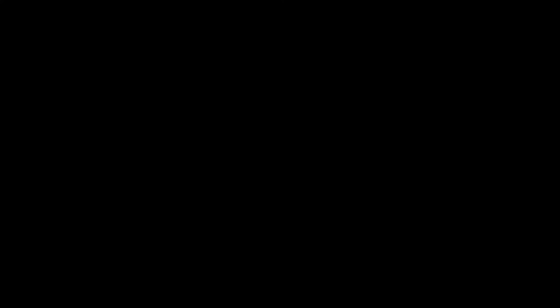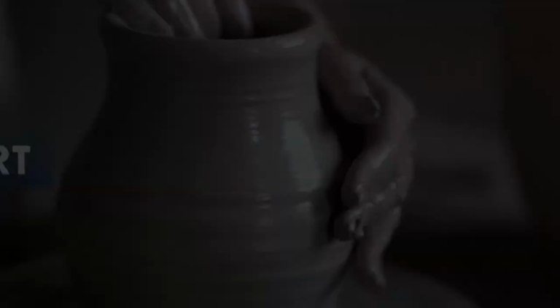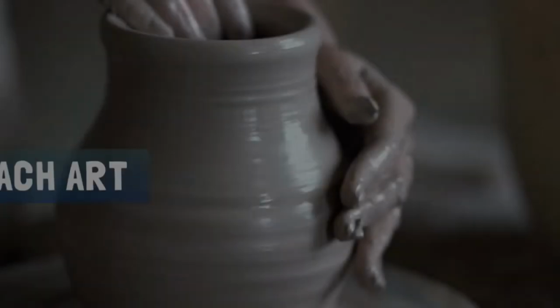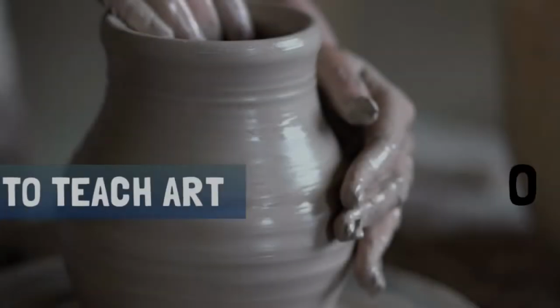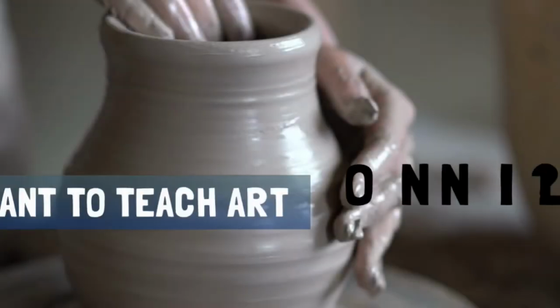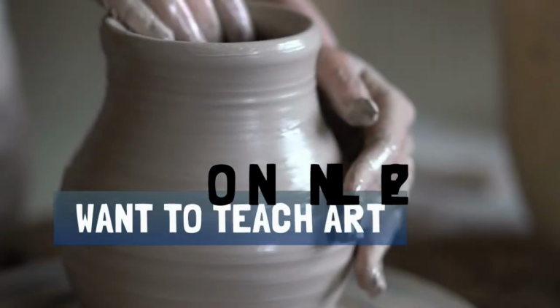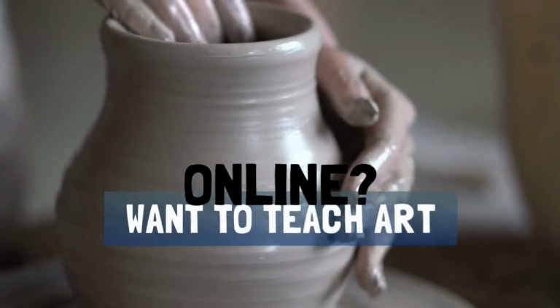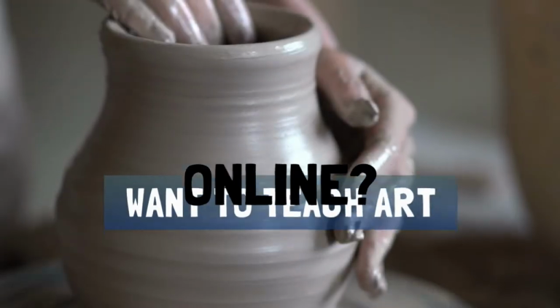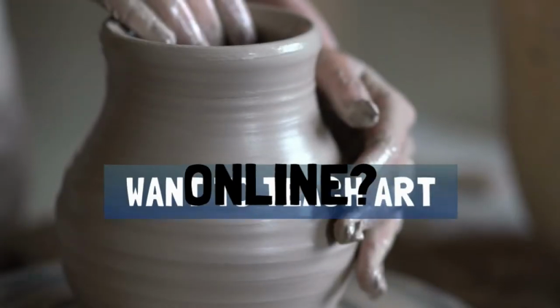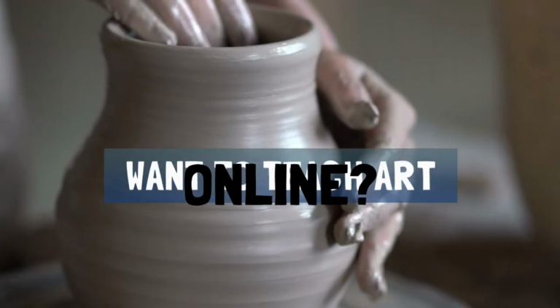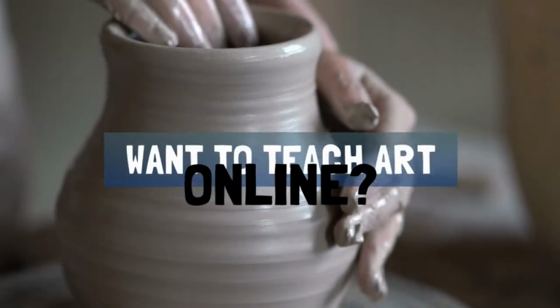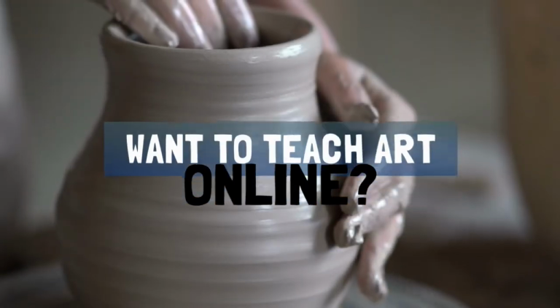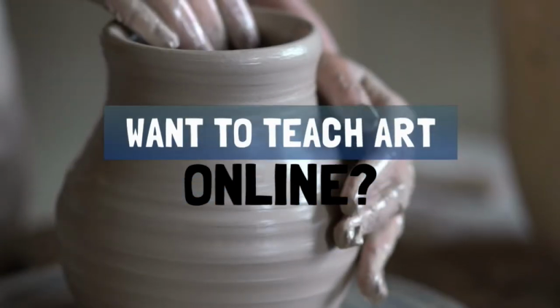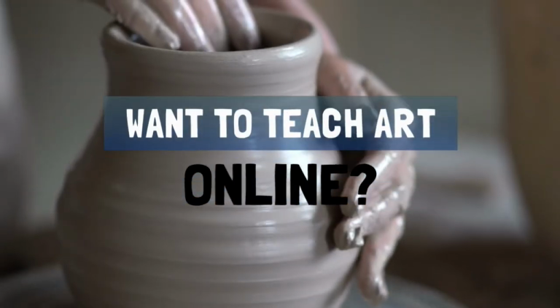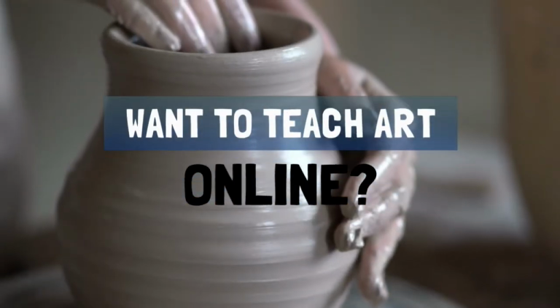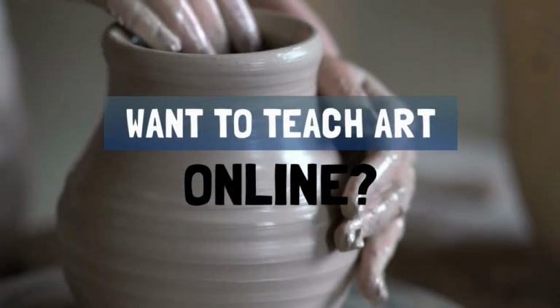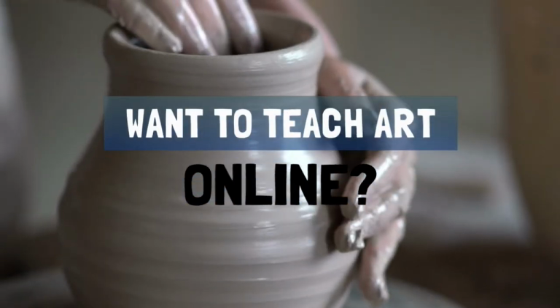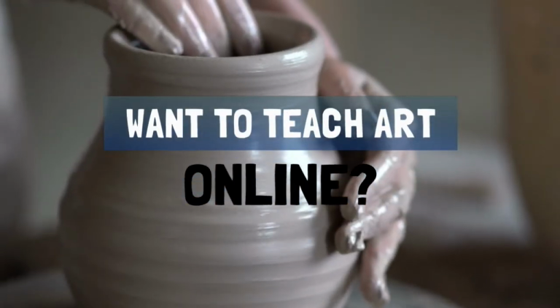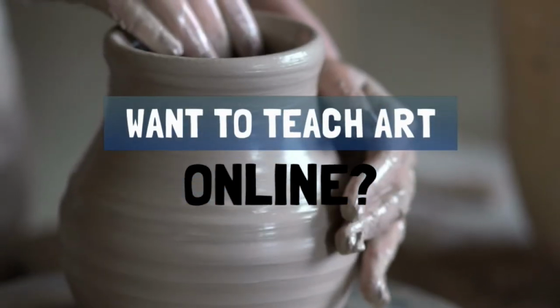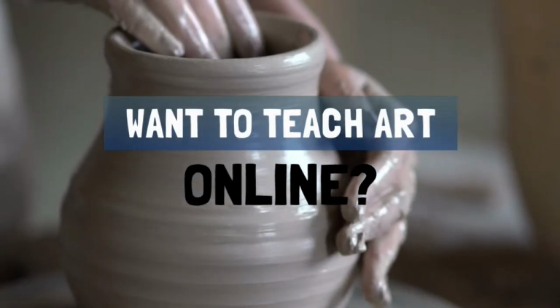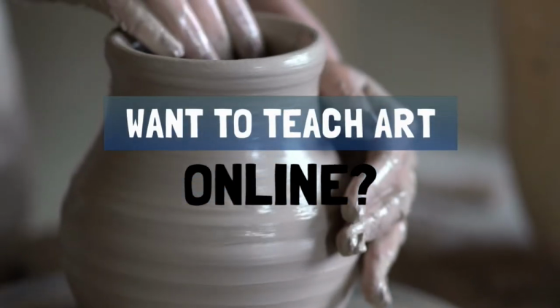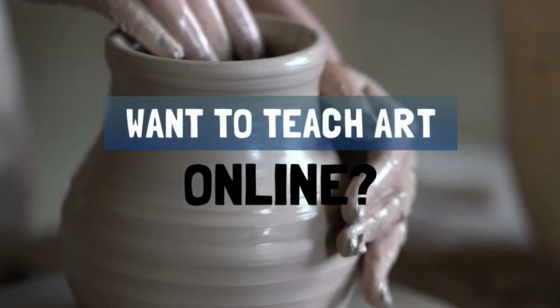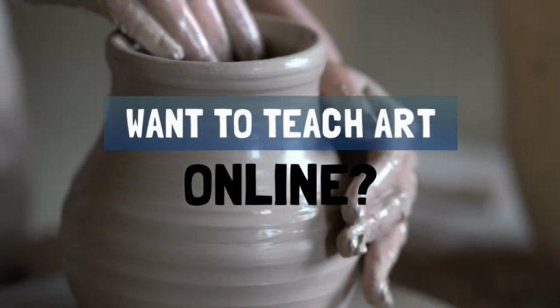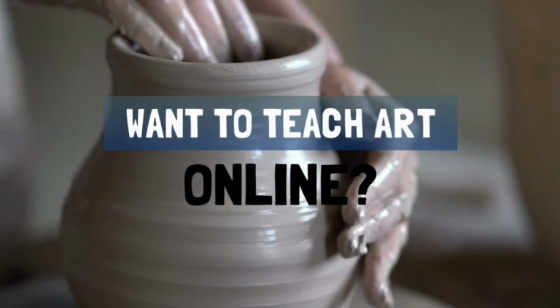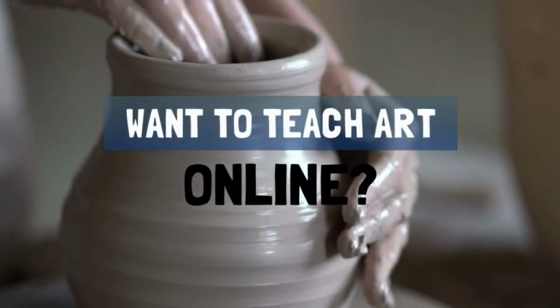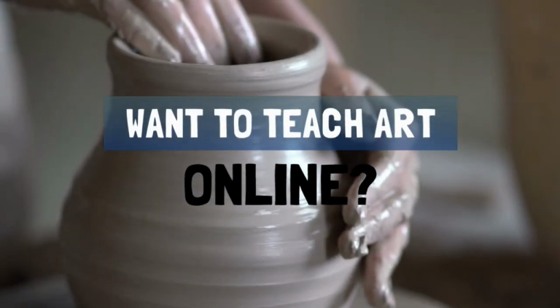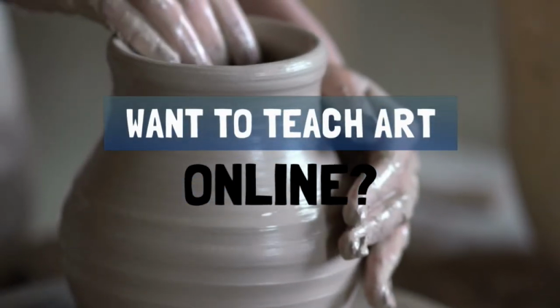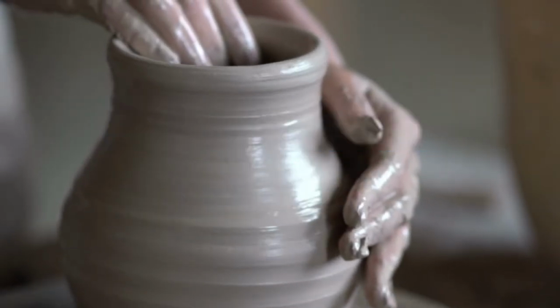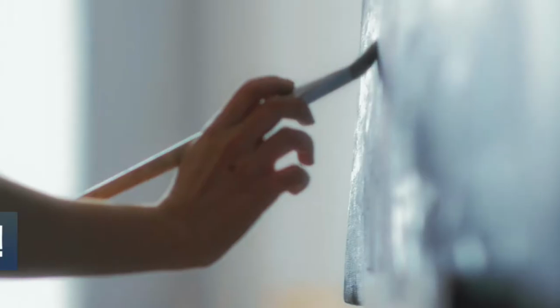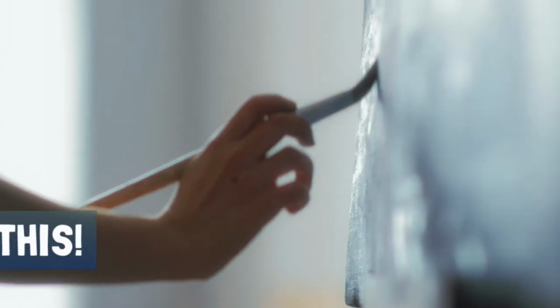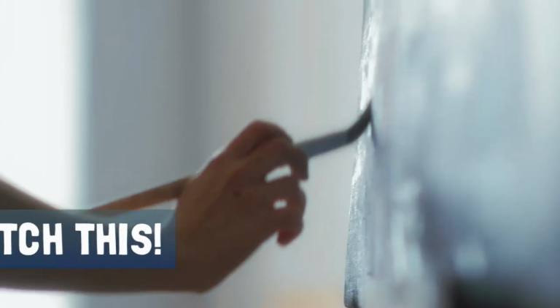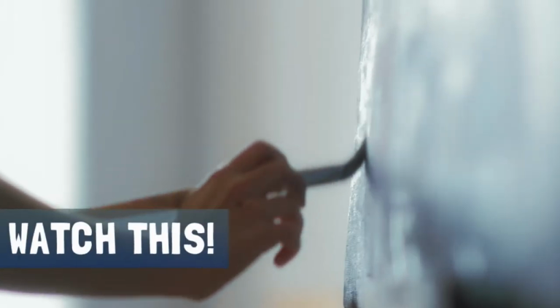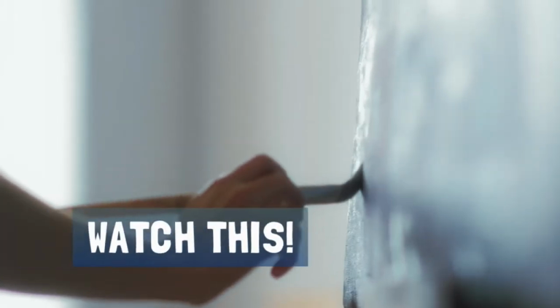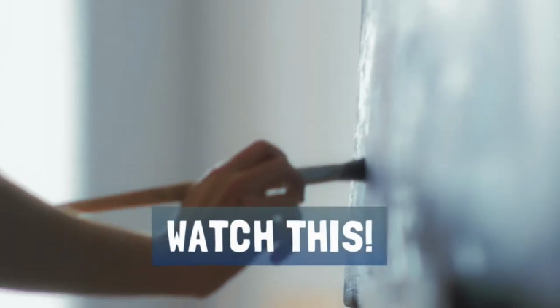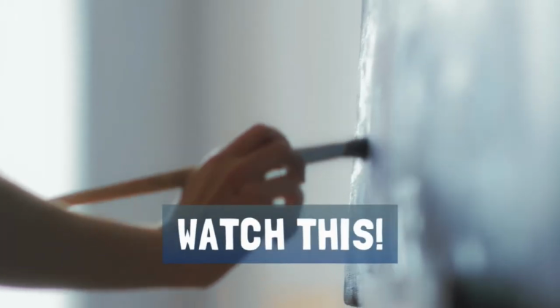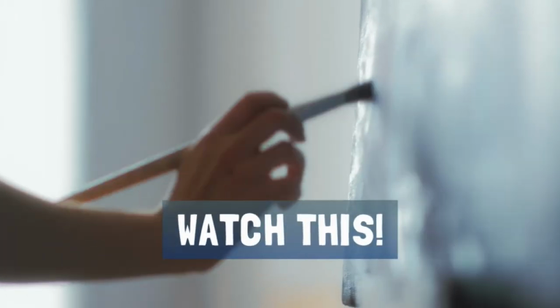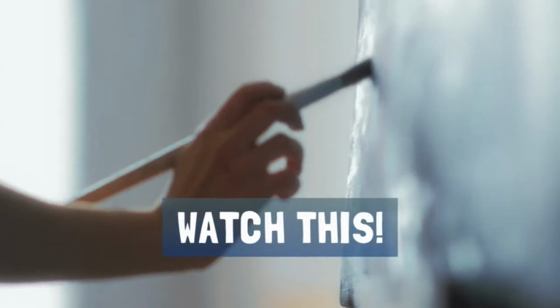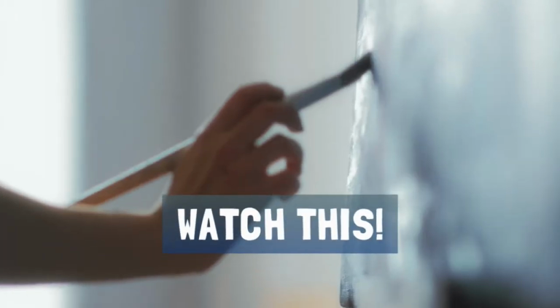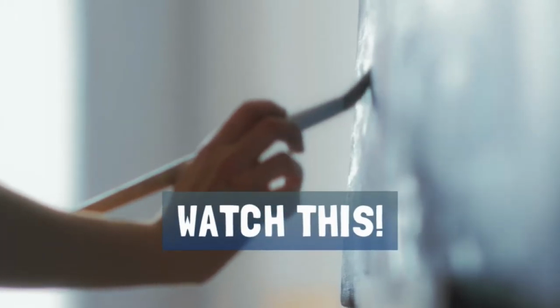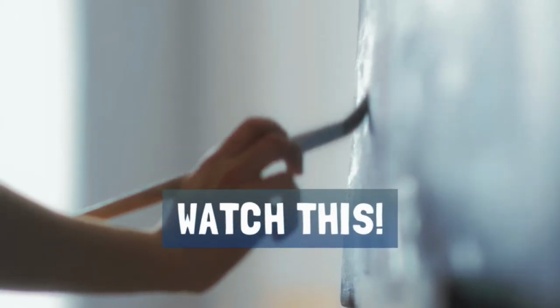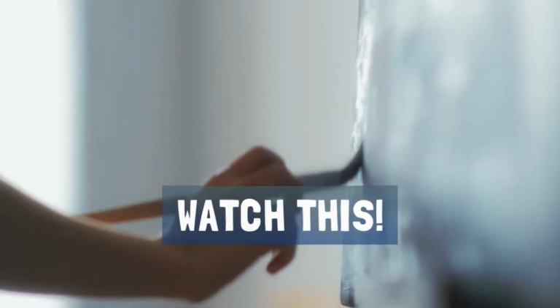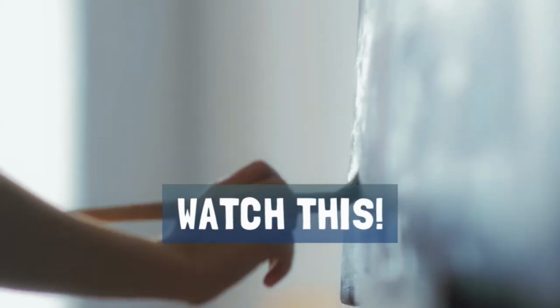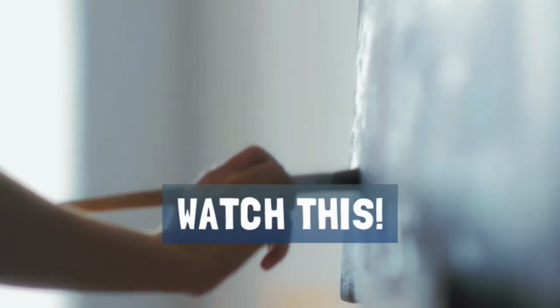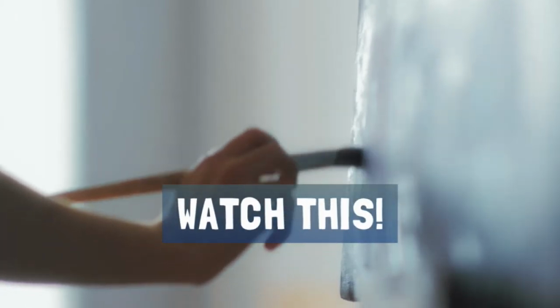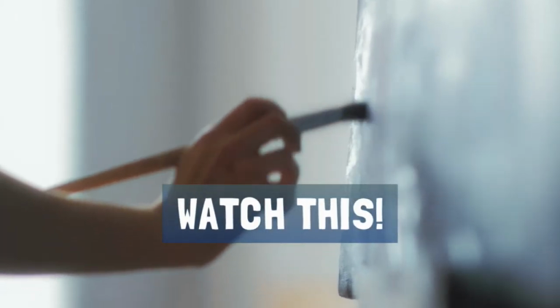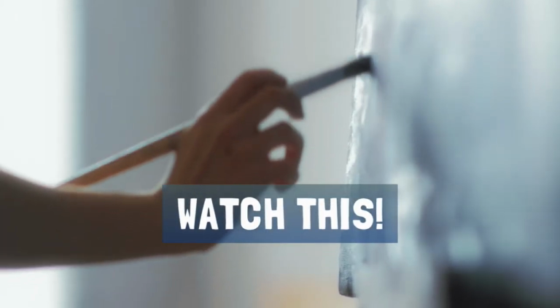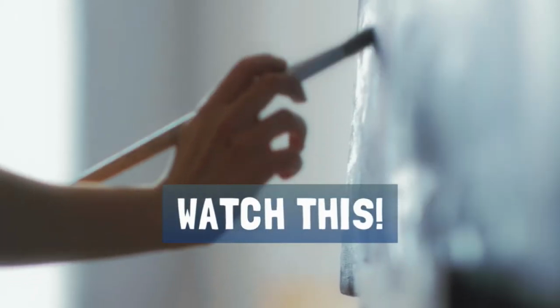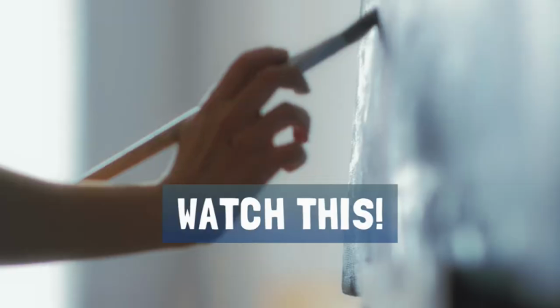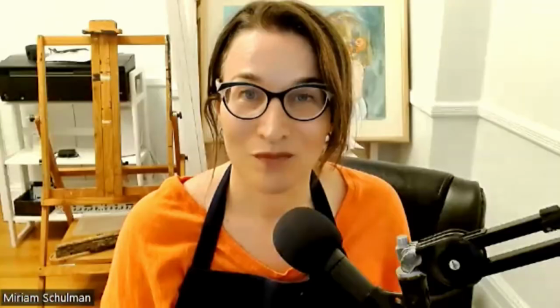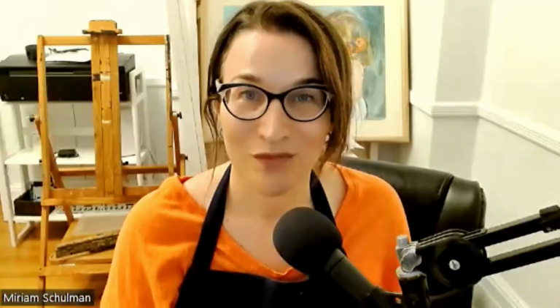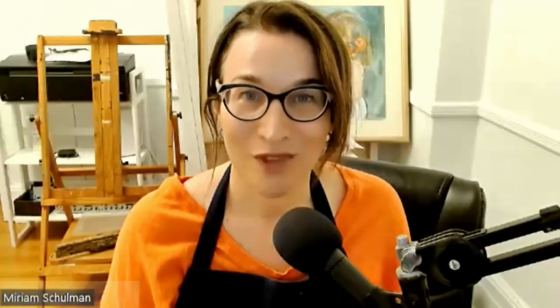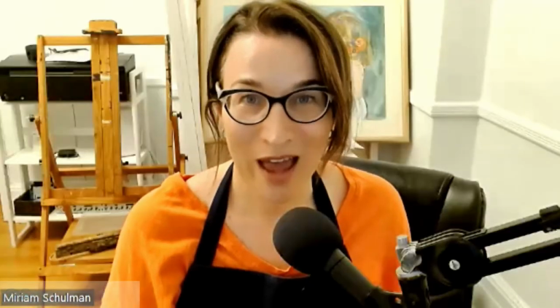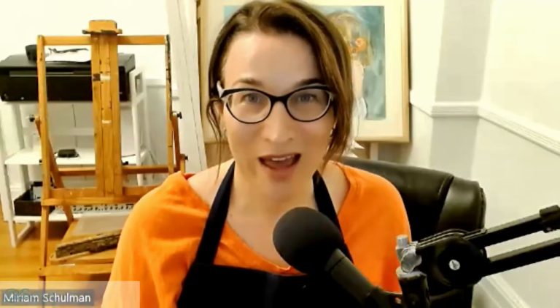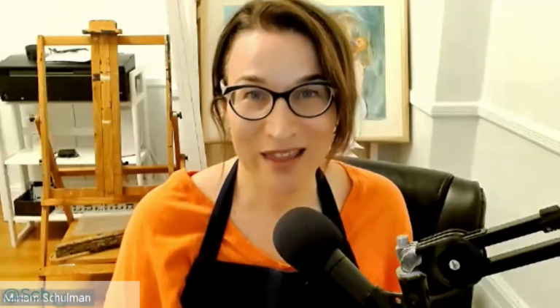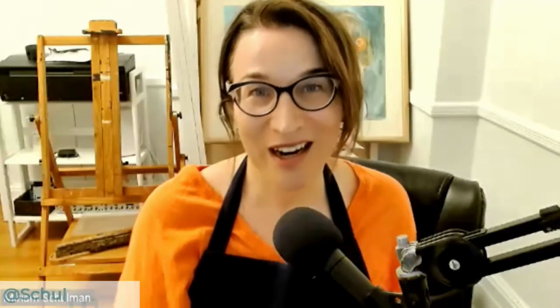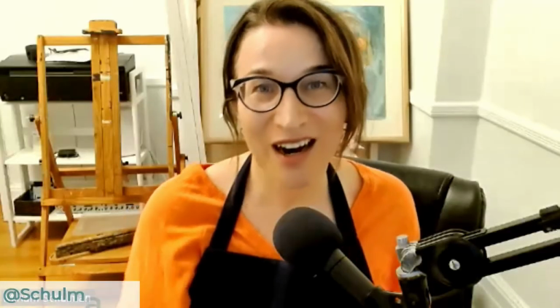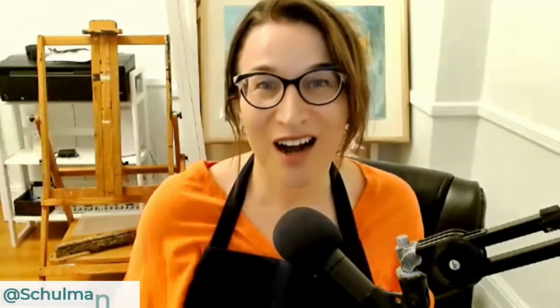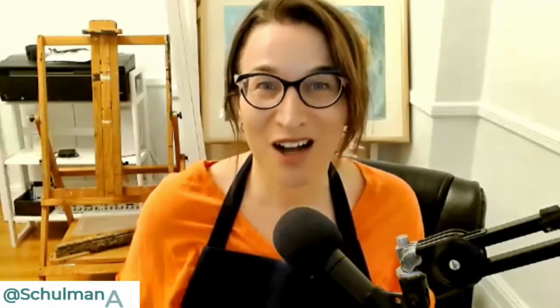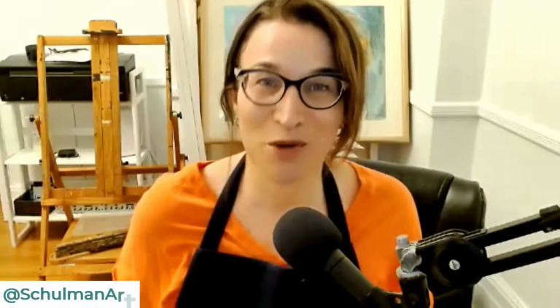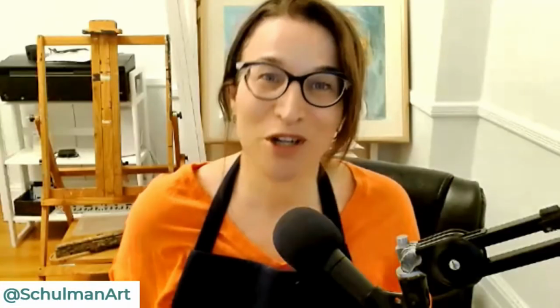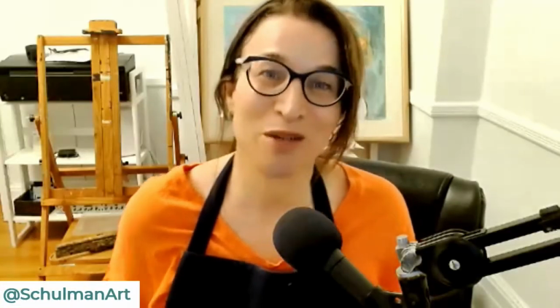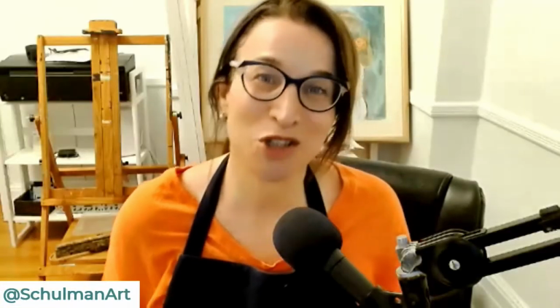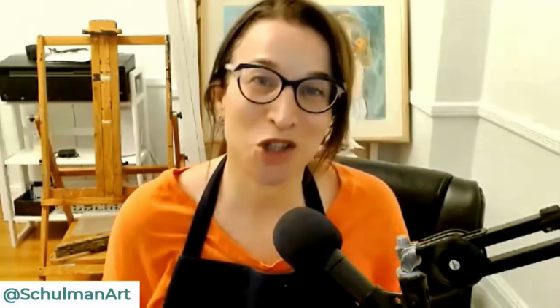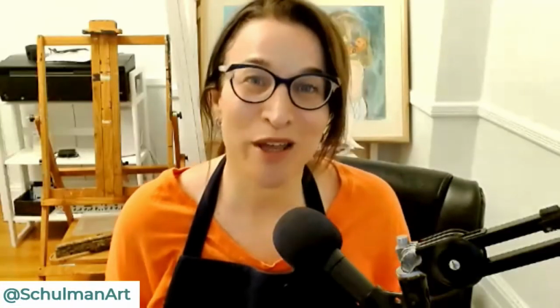Want to create your first online art class? Watch this. Hey there, I'm Miriam Shulman.